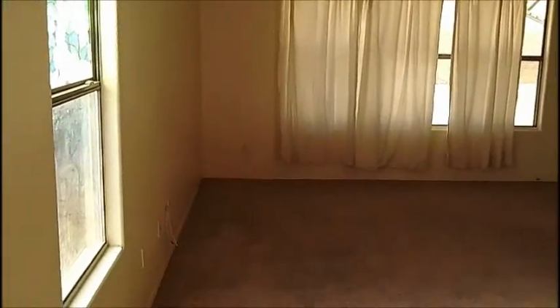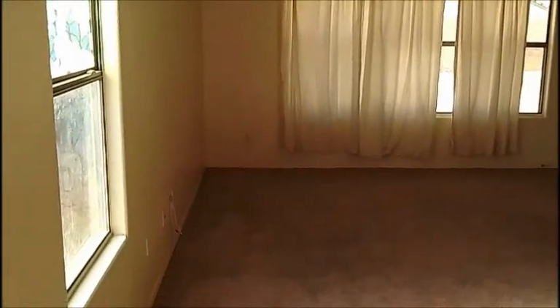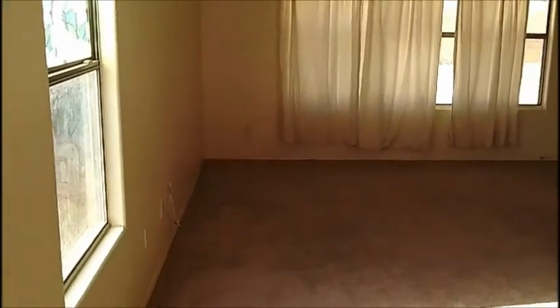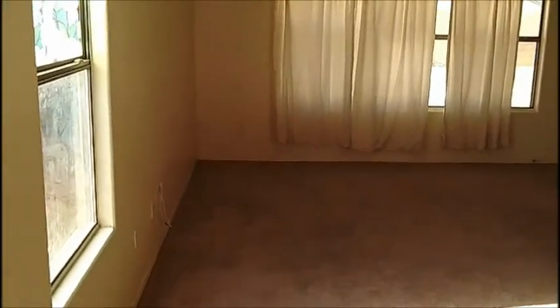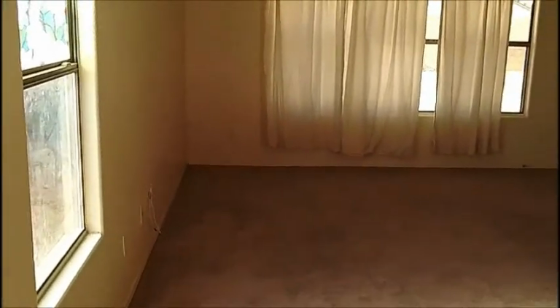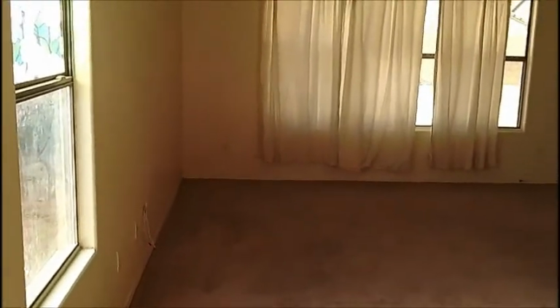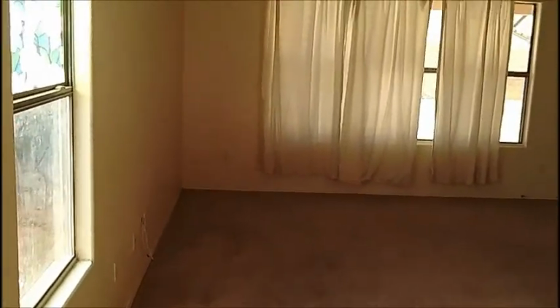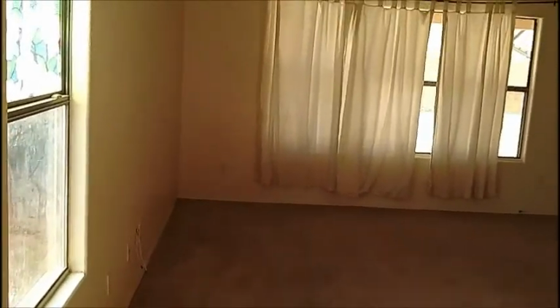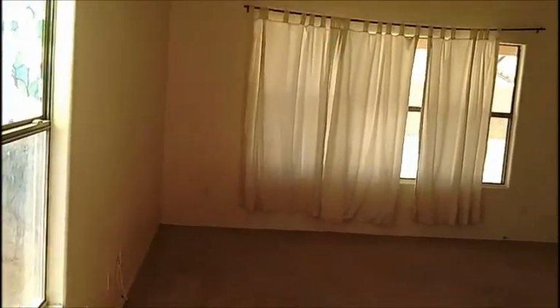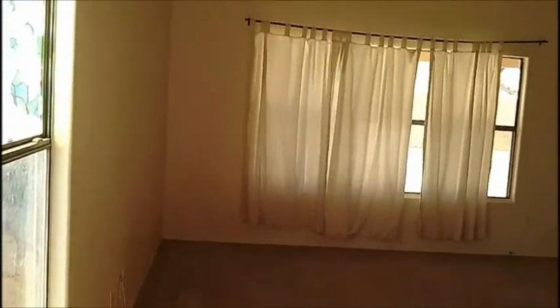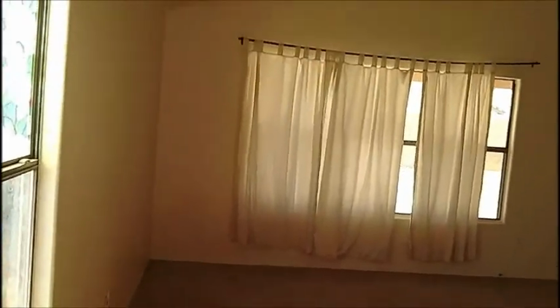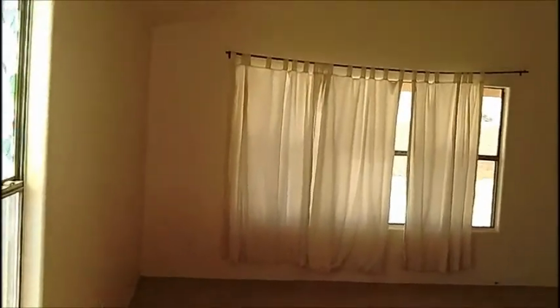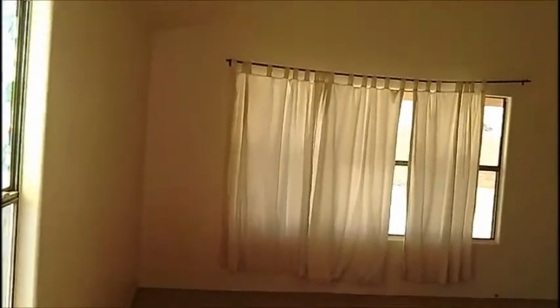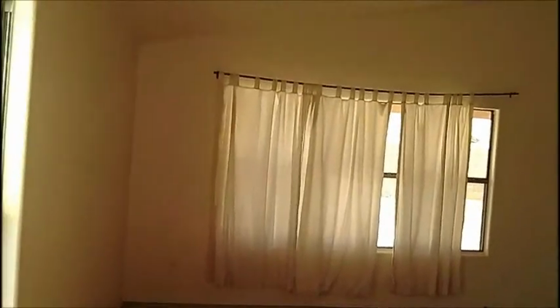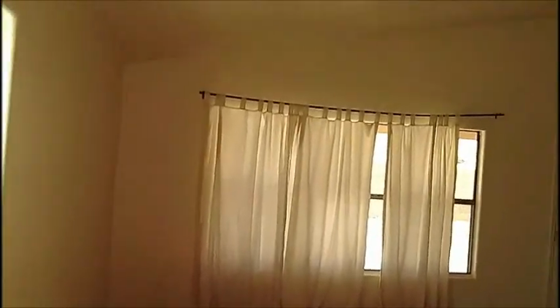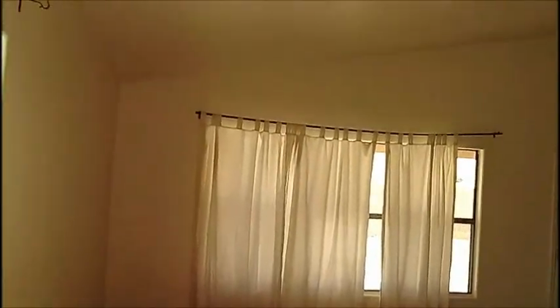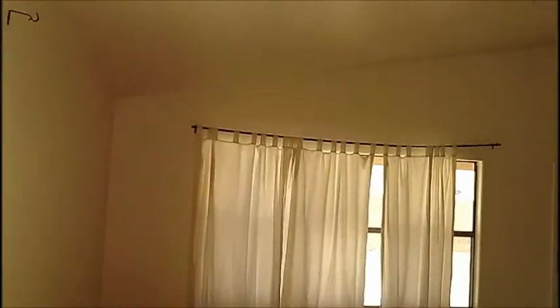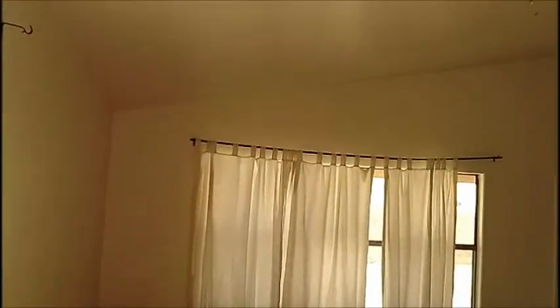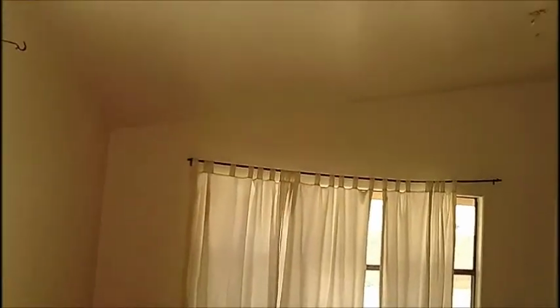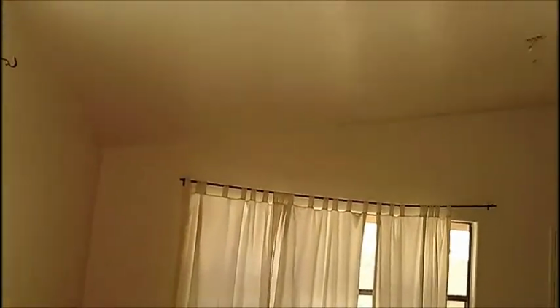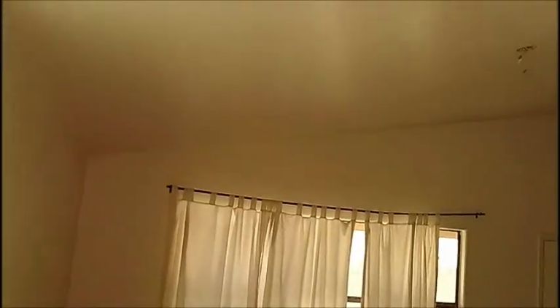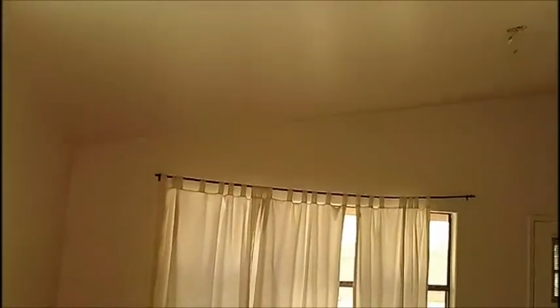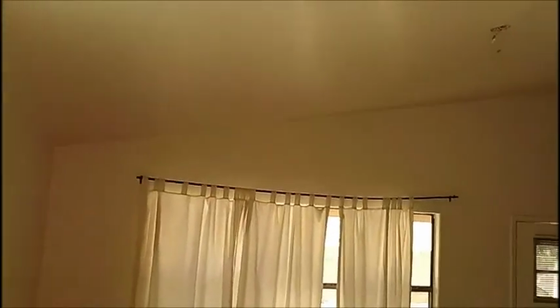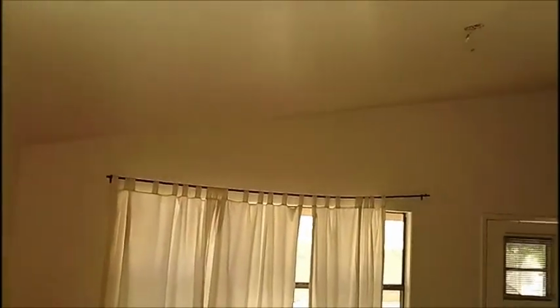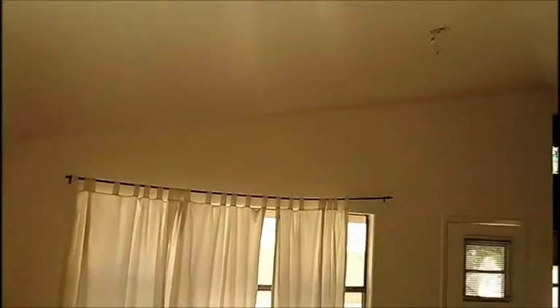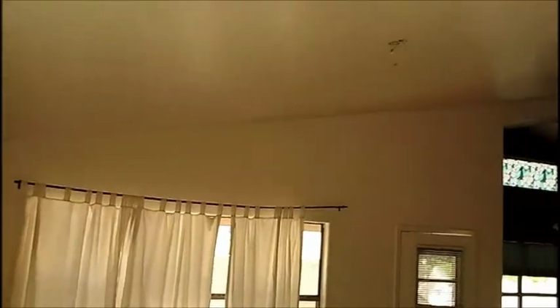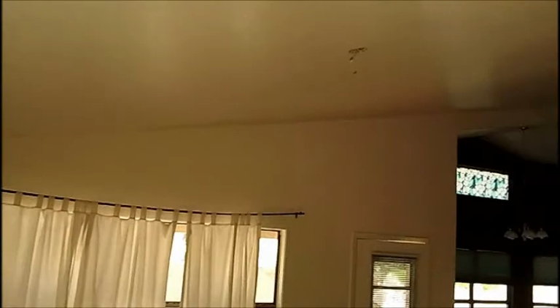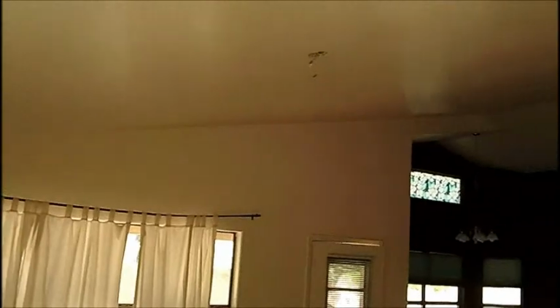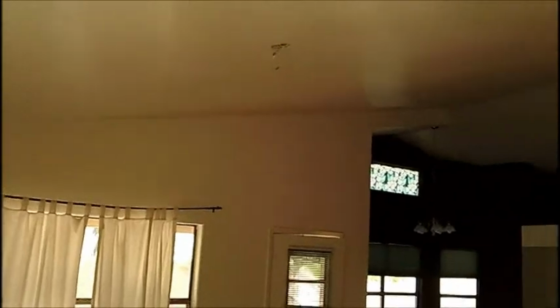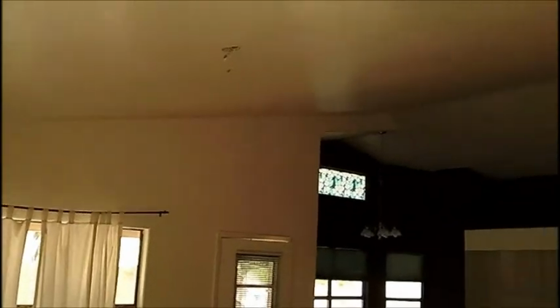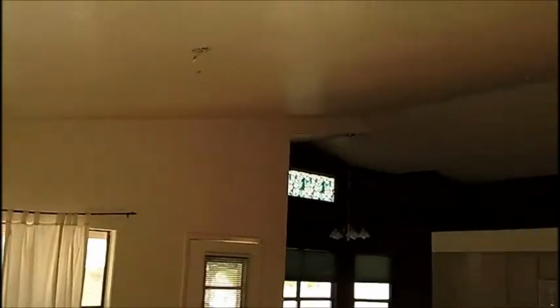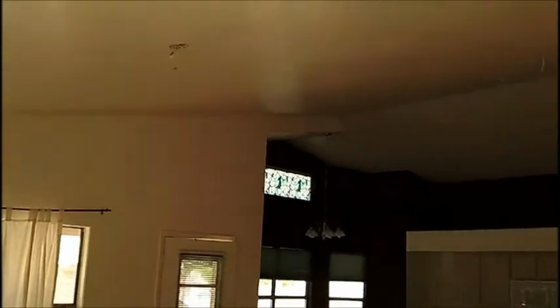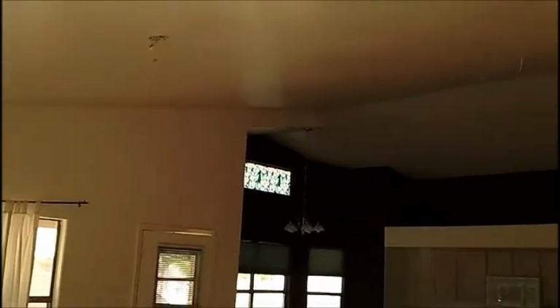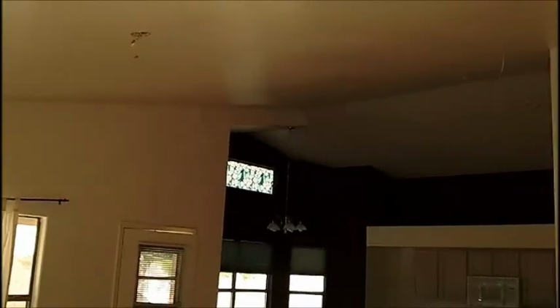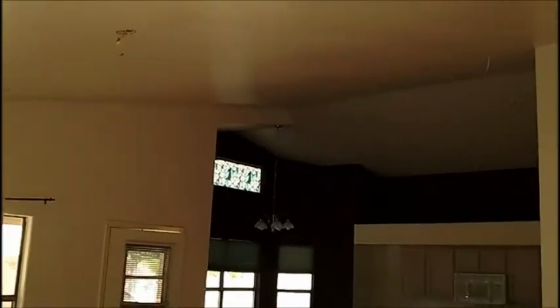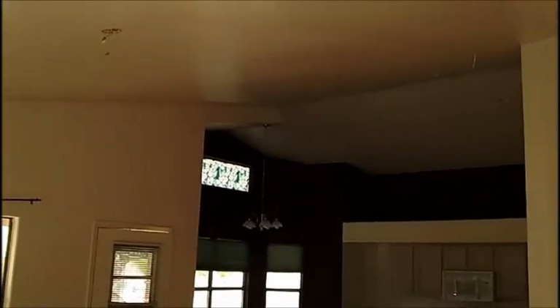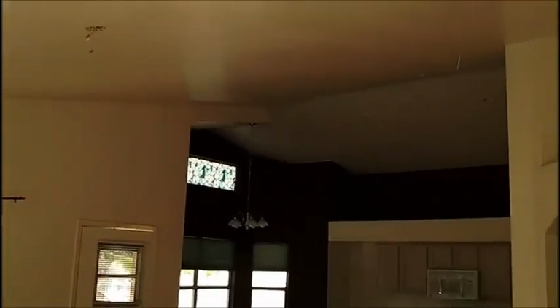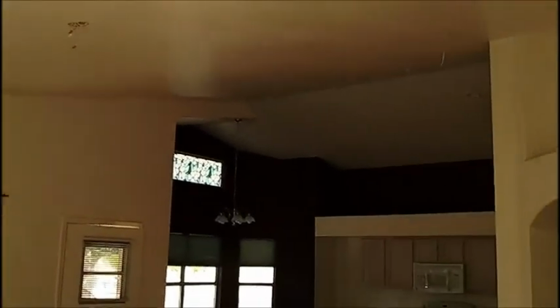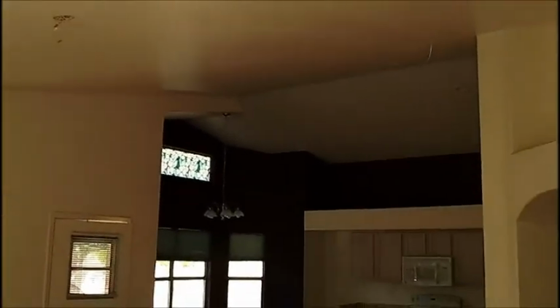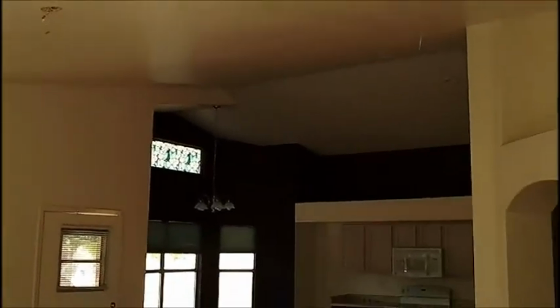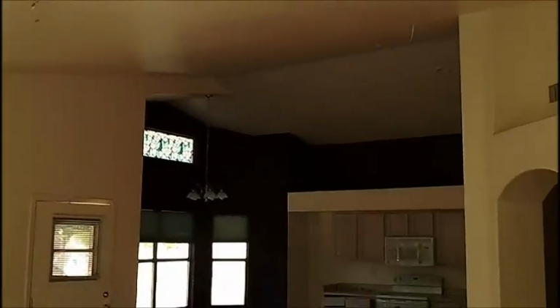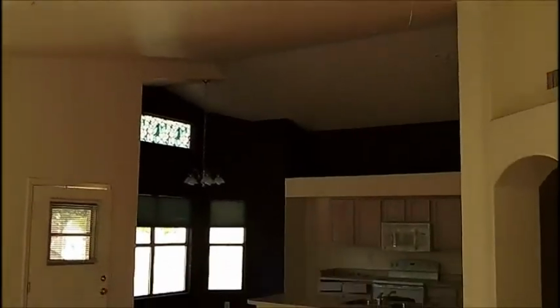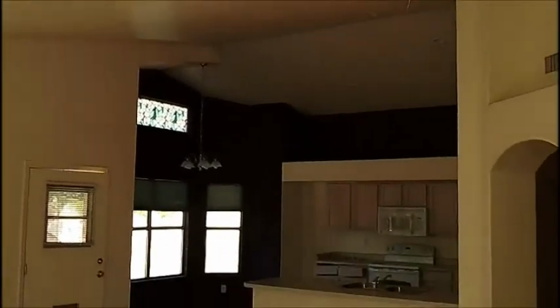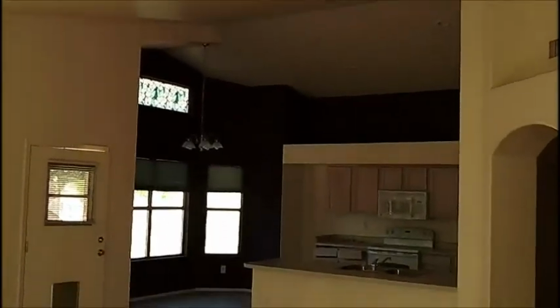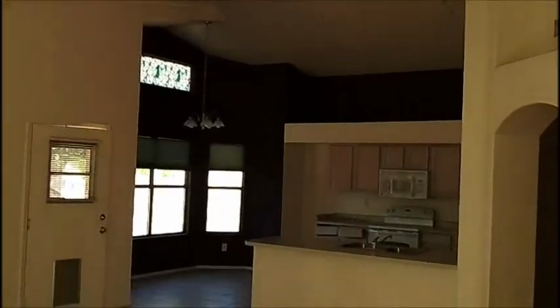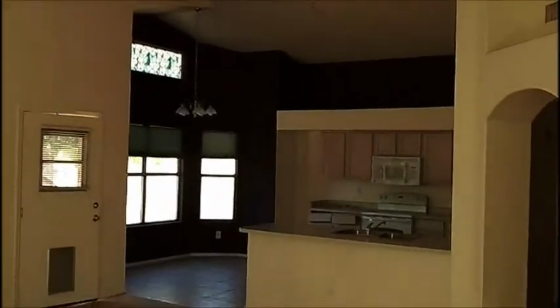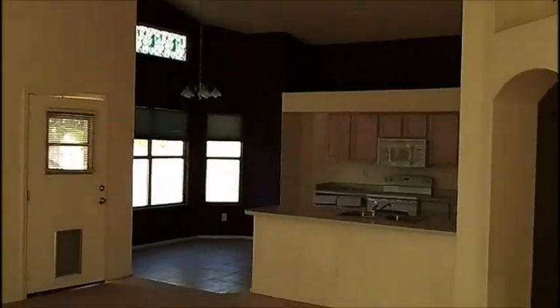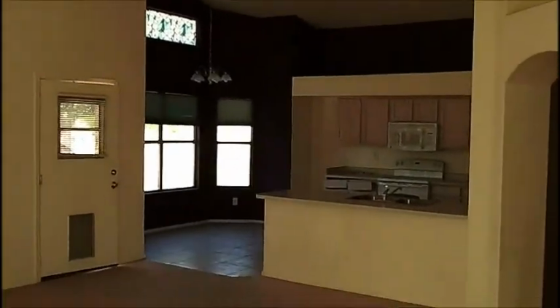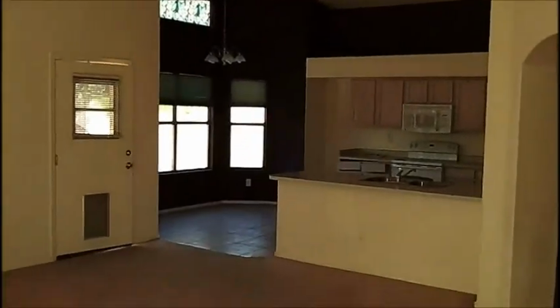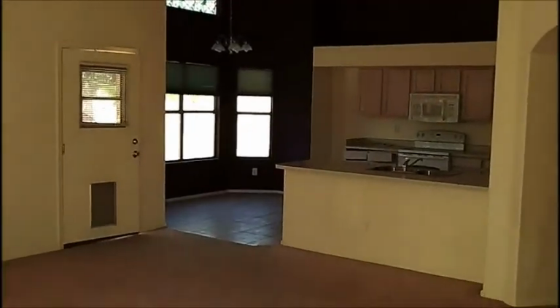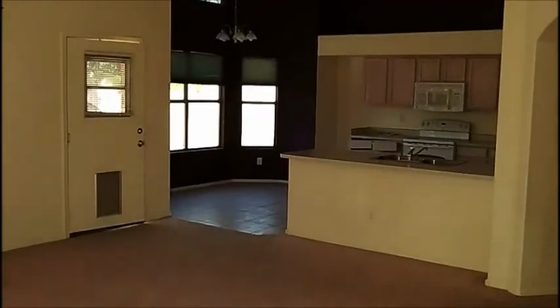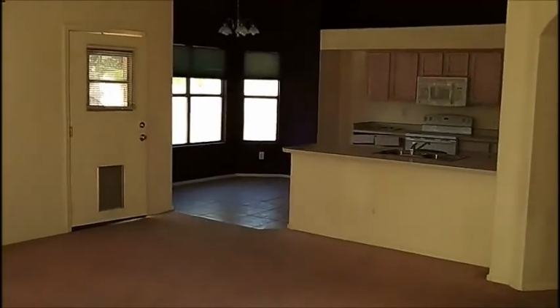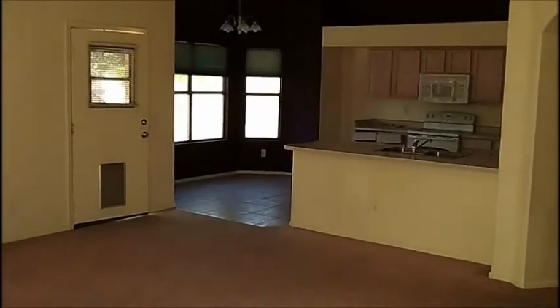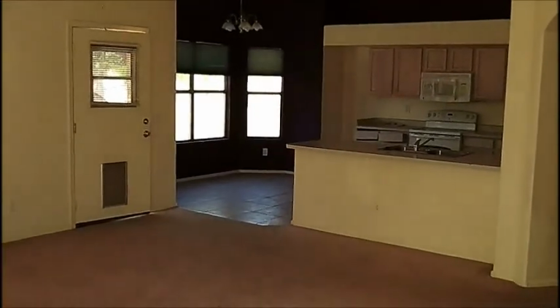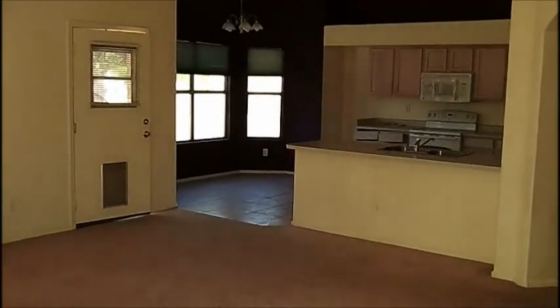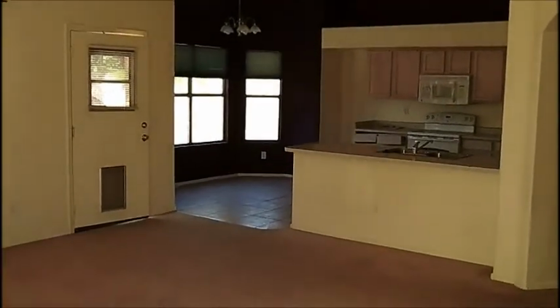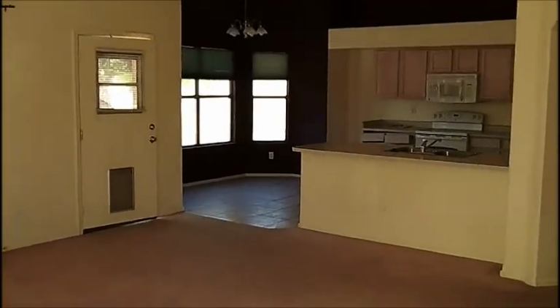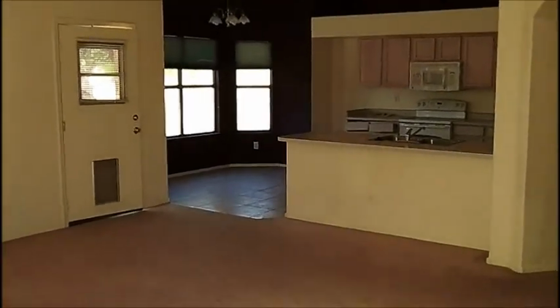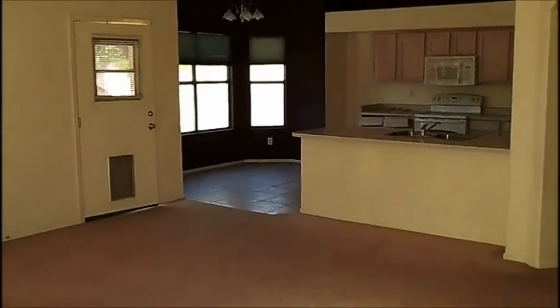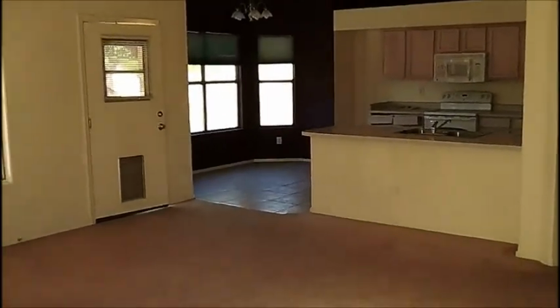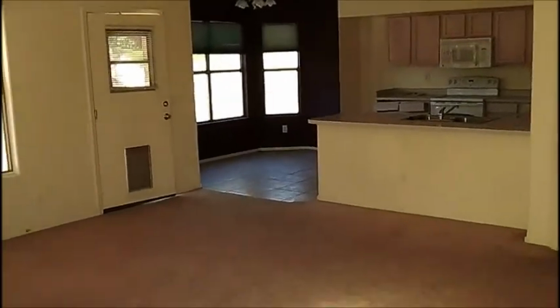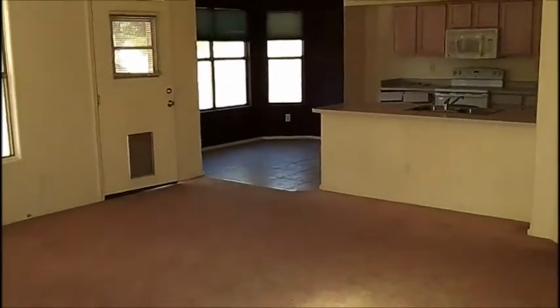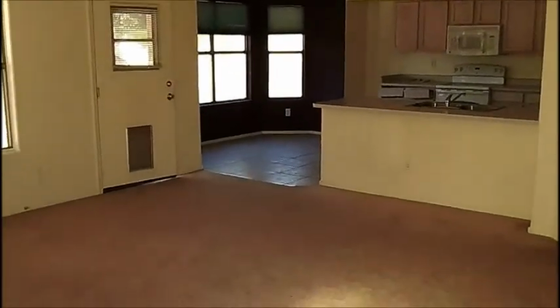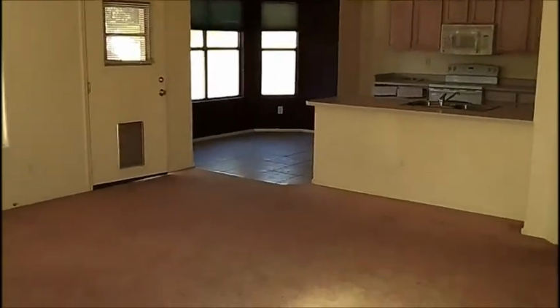So we've got our living room, vaulted ceilings, straight into the kitchen.